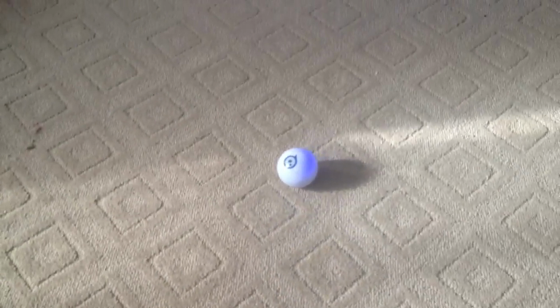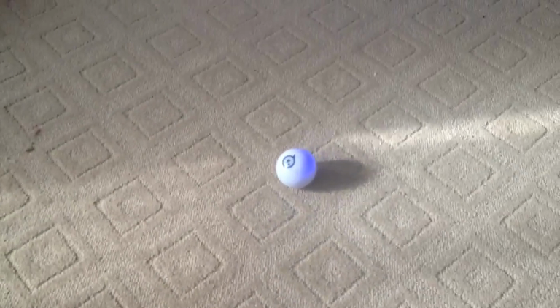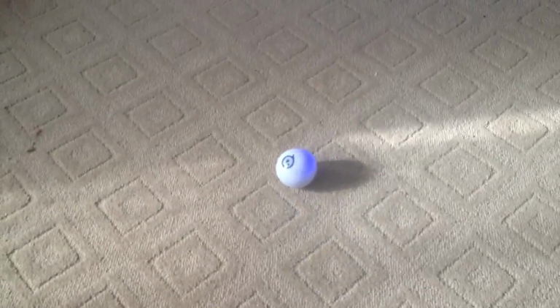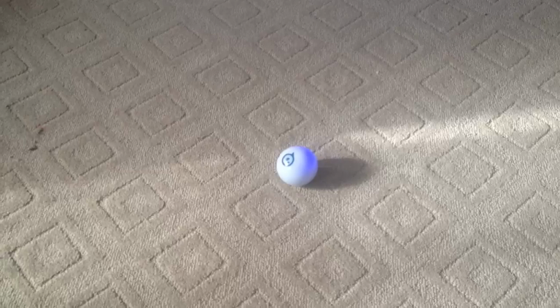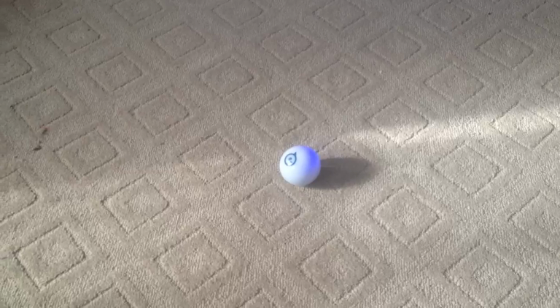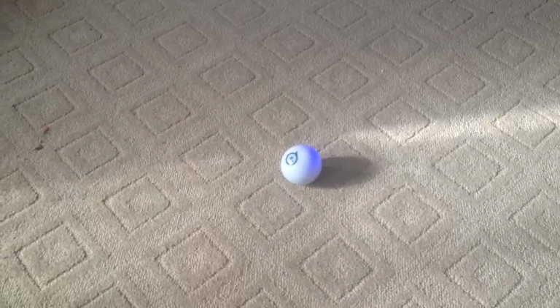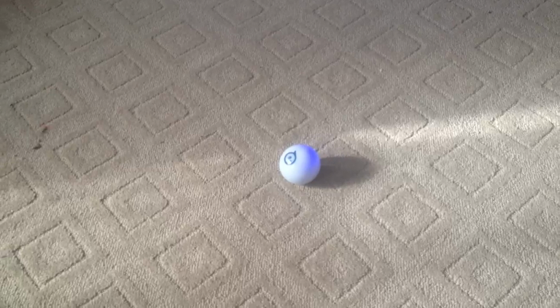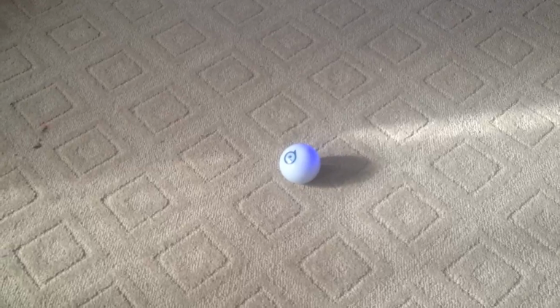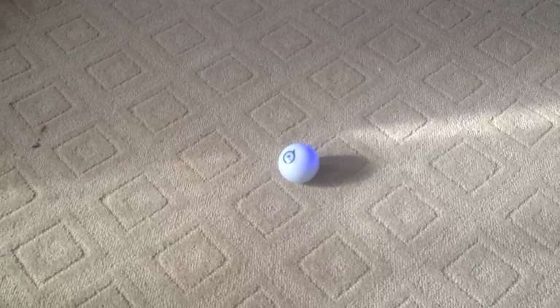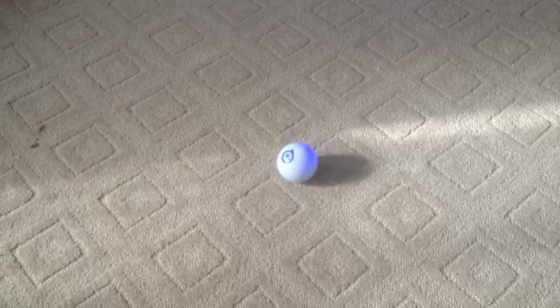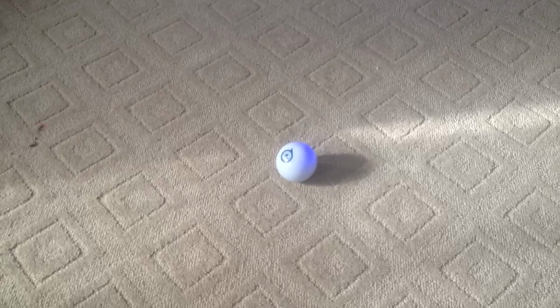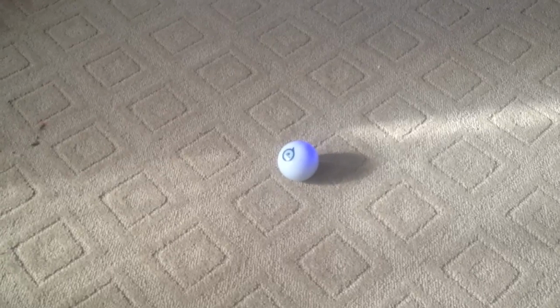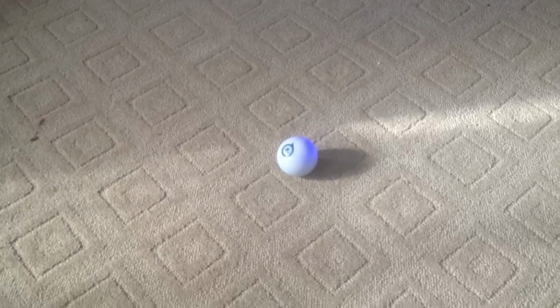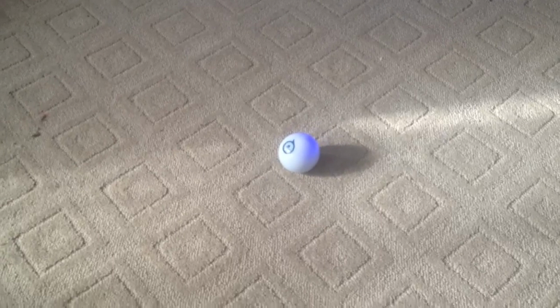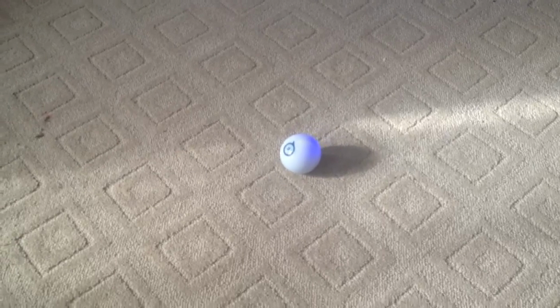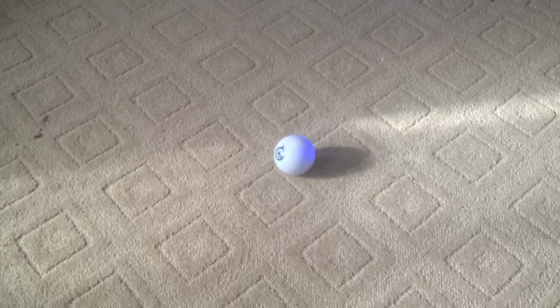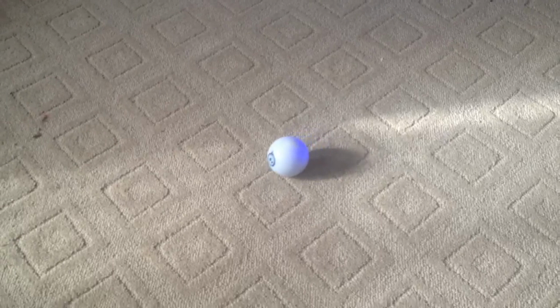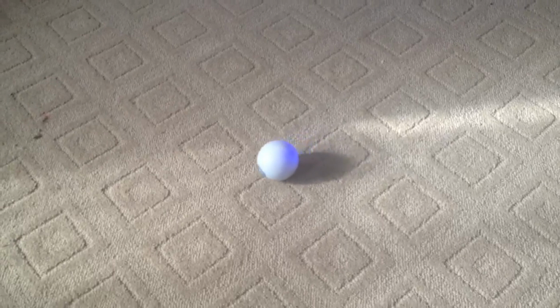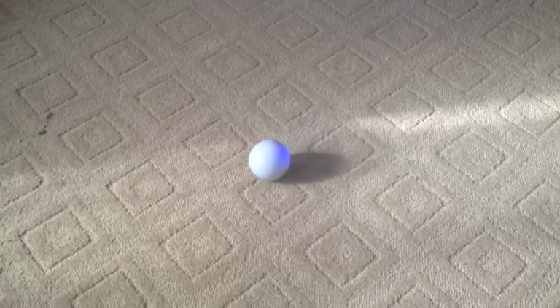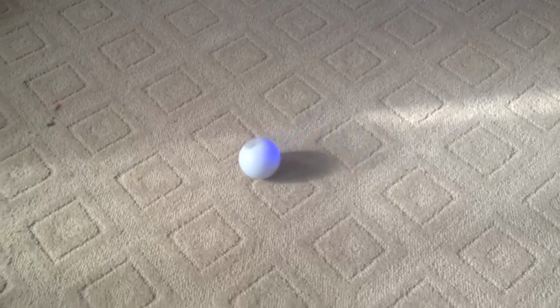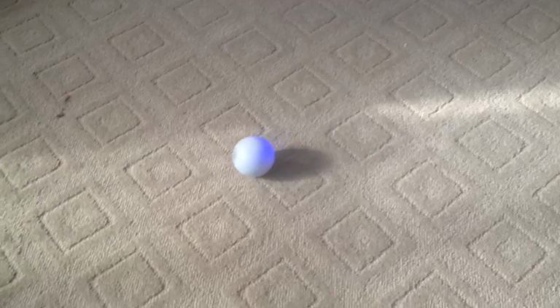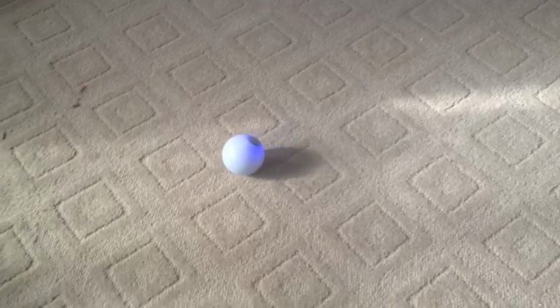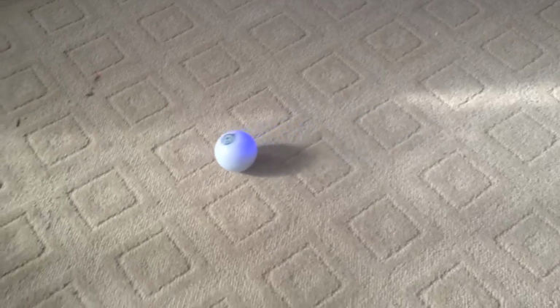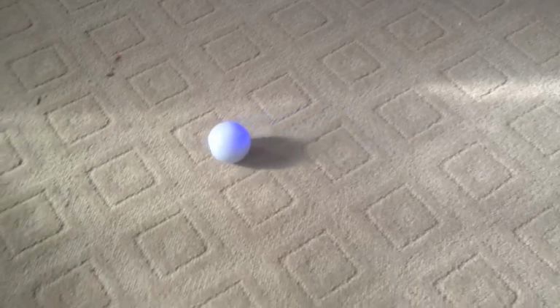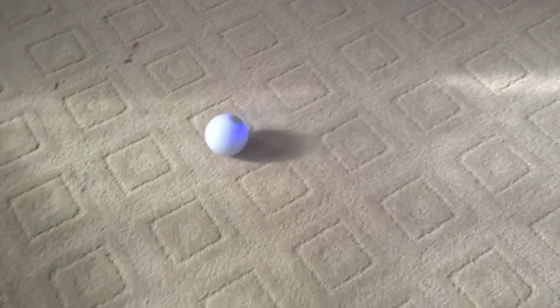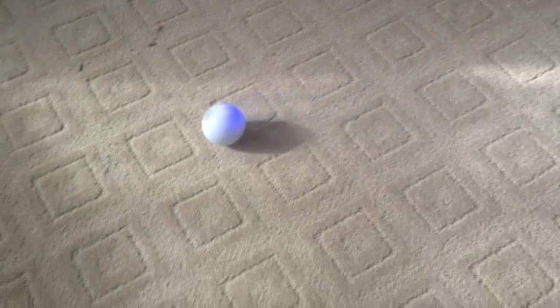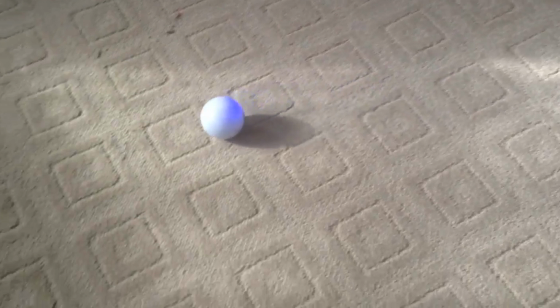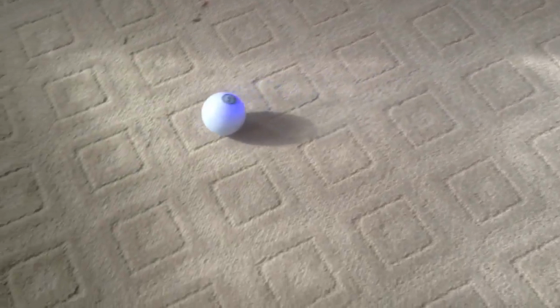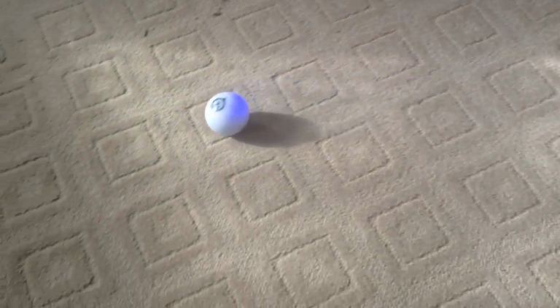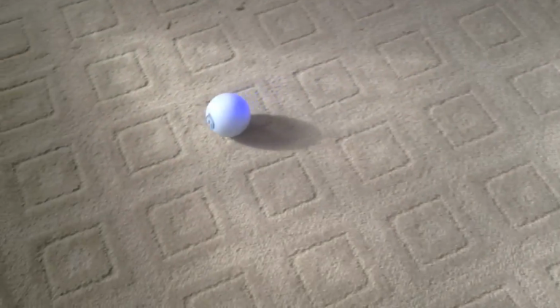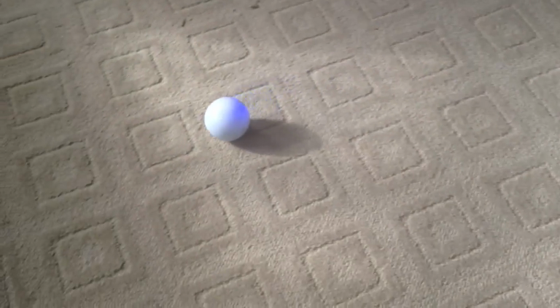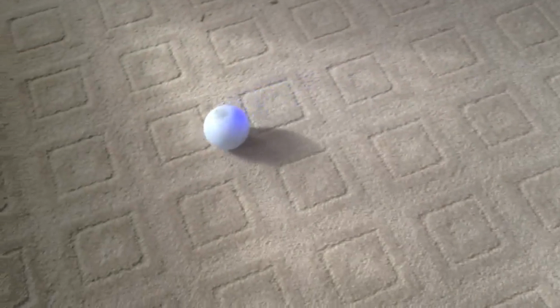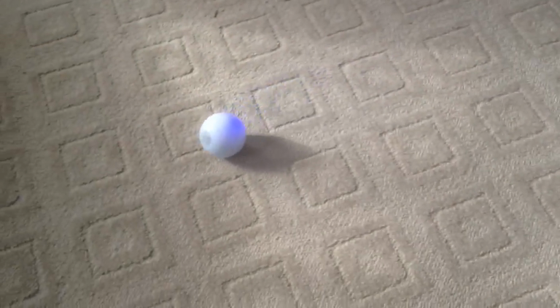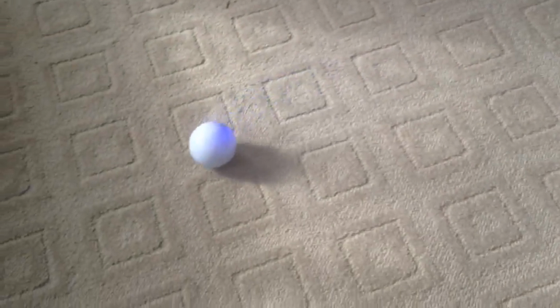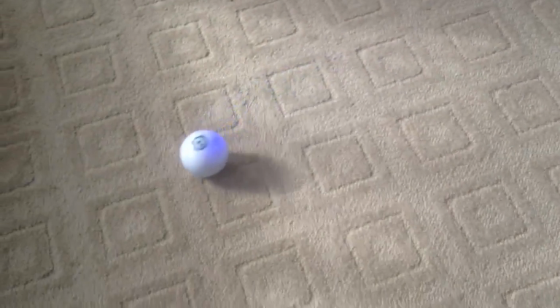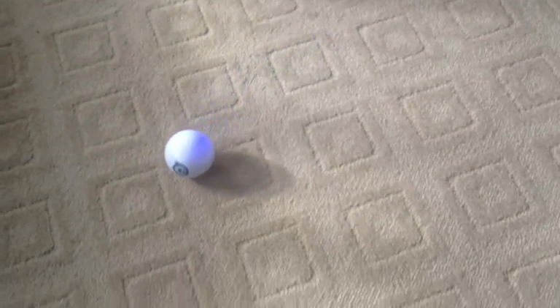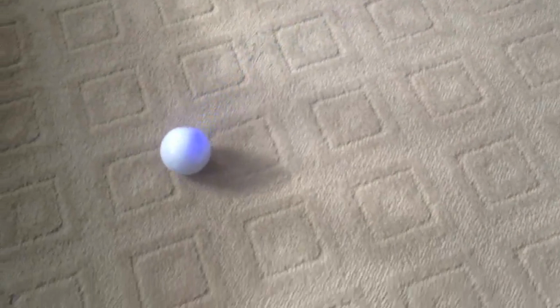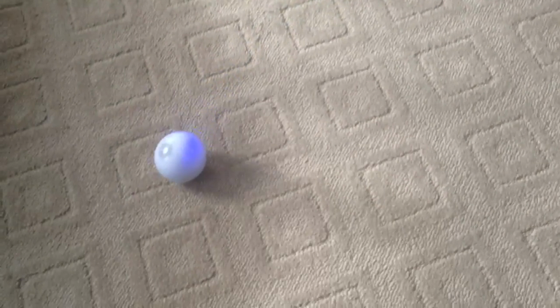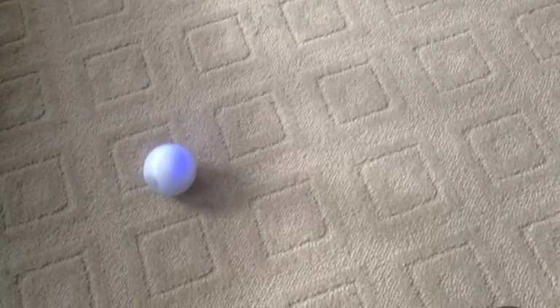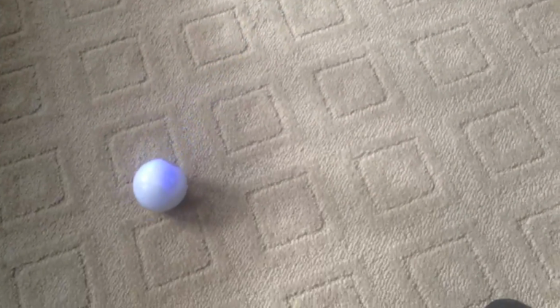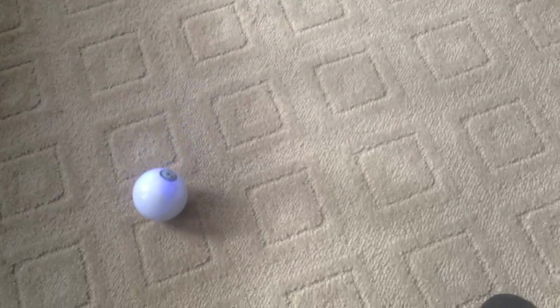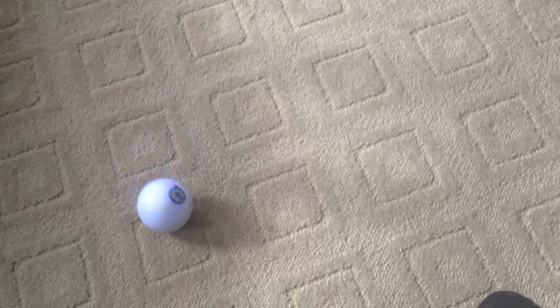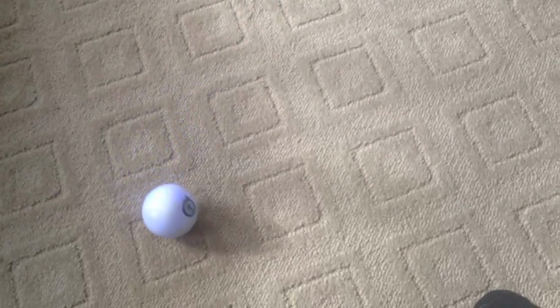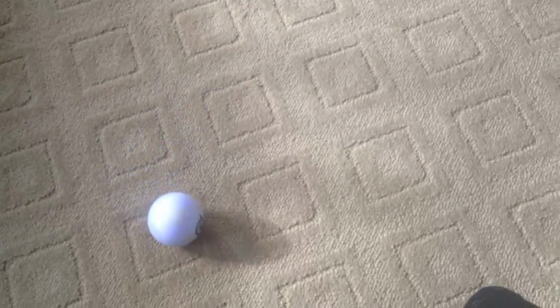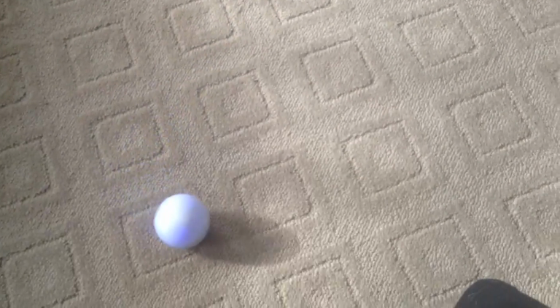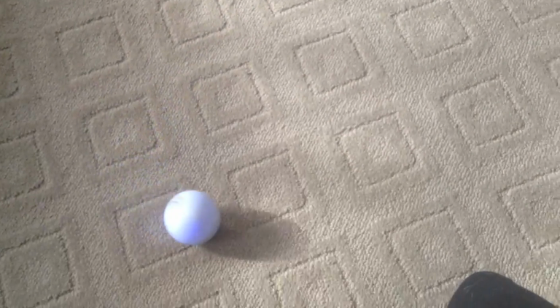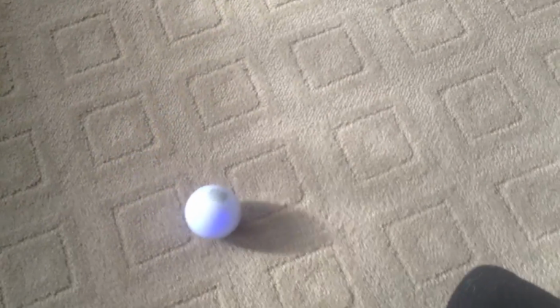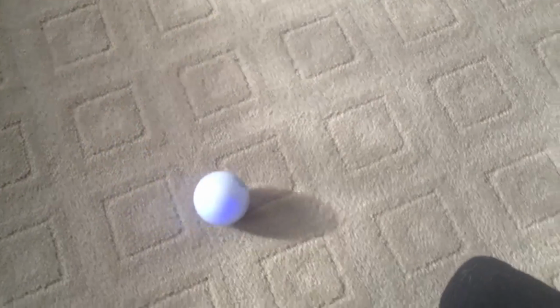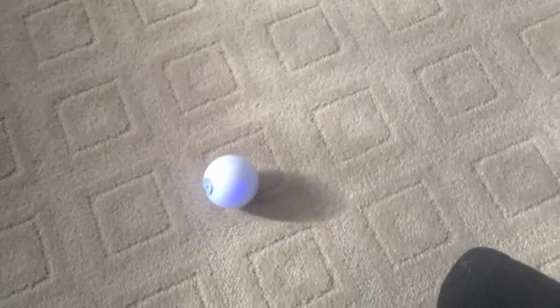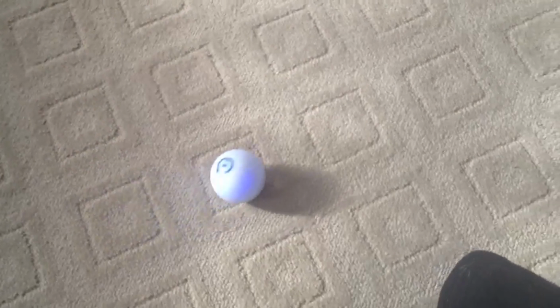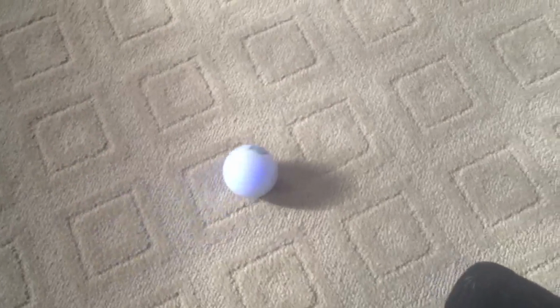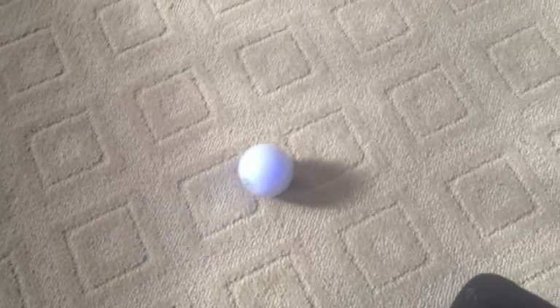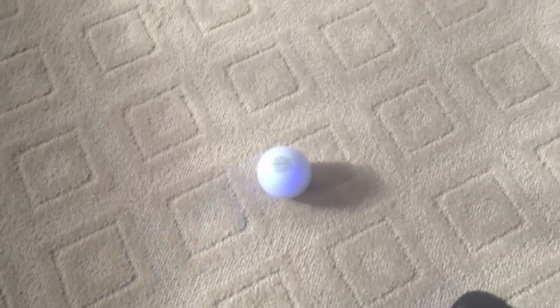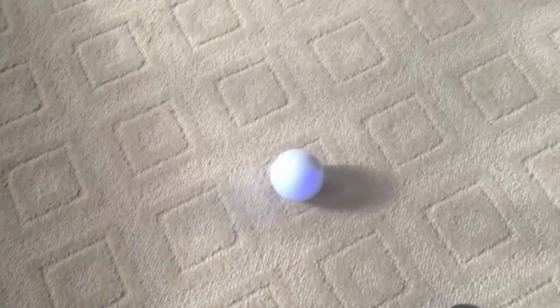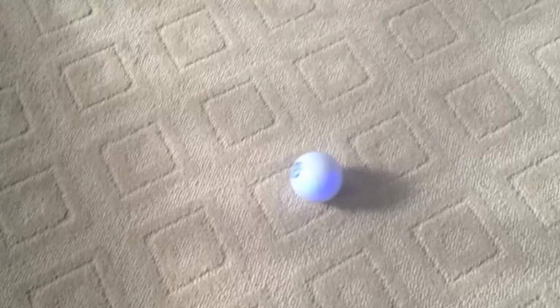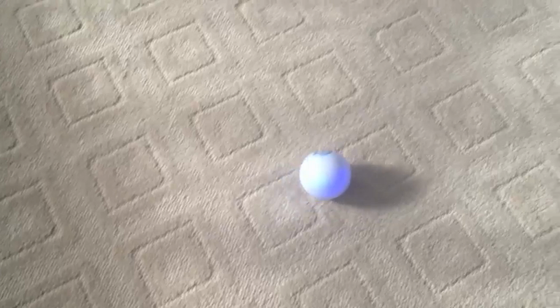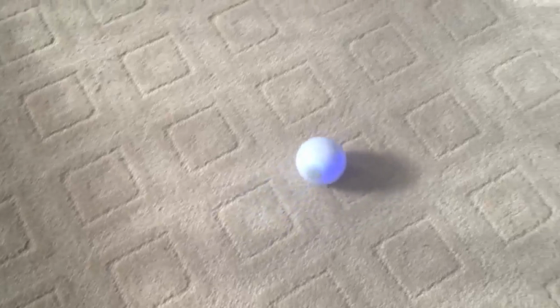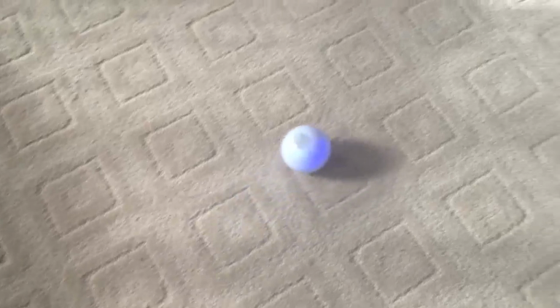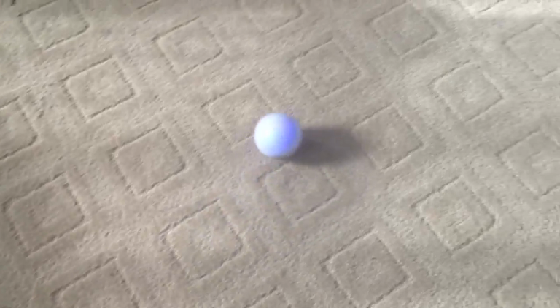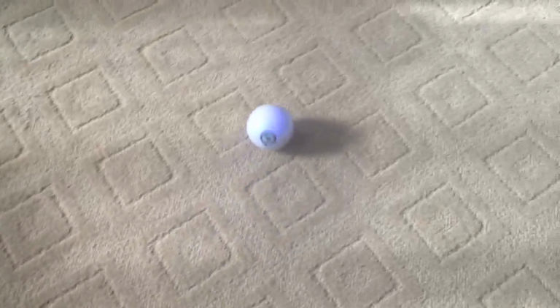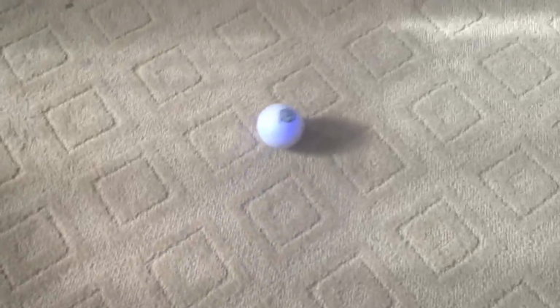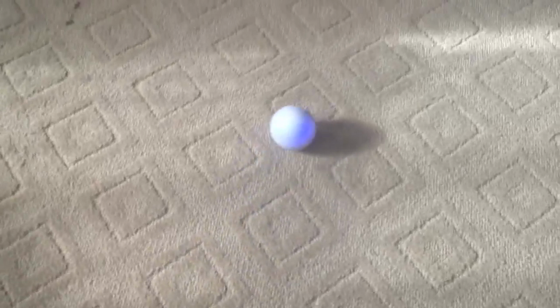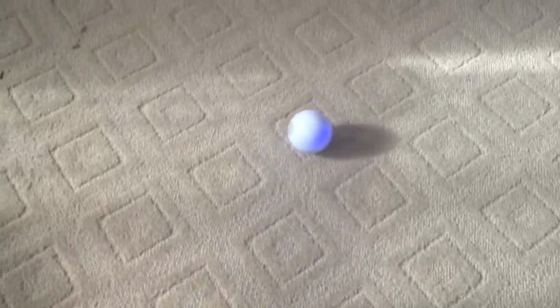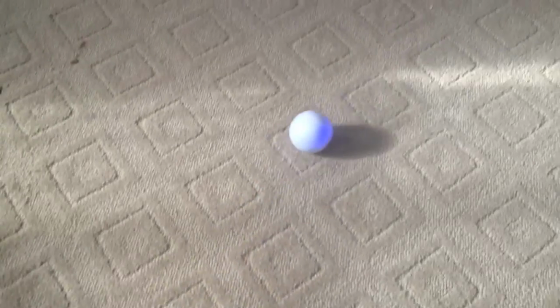This is kind of the fun thing about the Sphero — it really depends on how creative you want to get with it and what things you want to find for it to do.